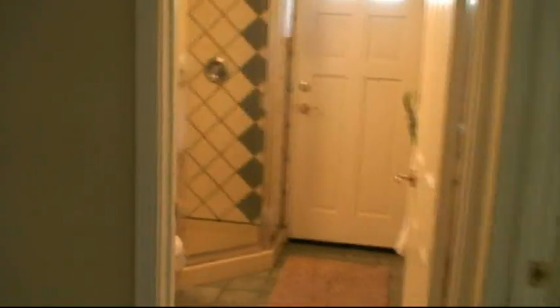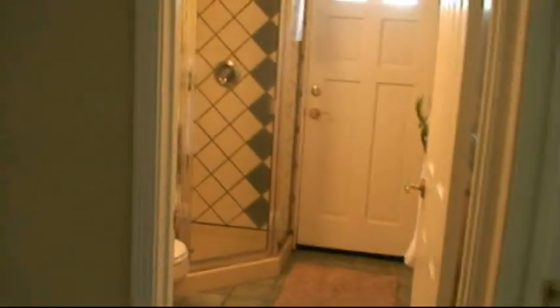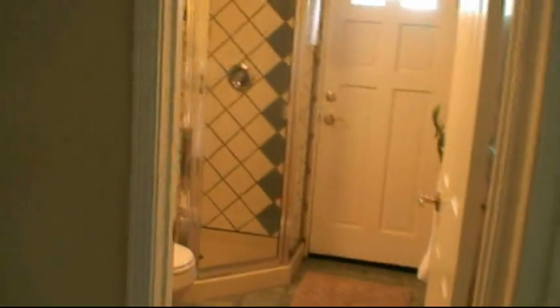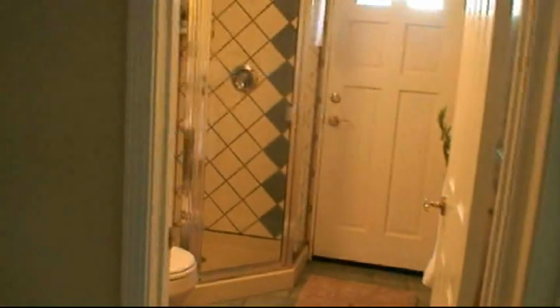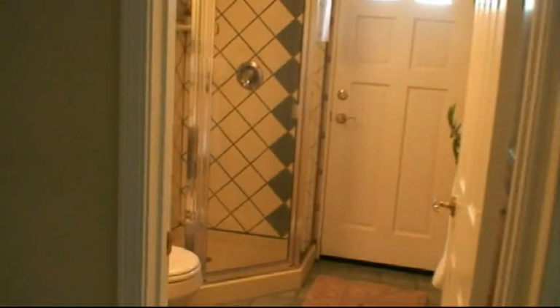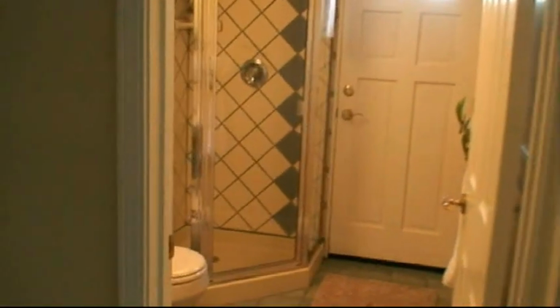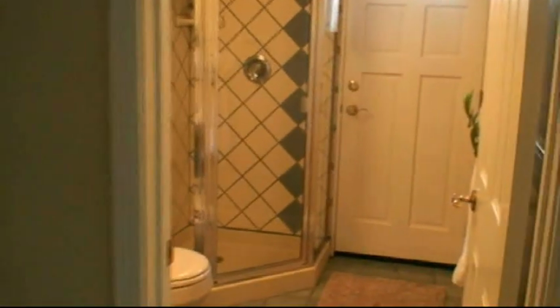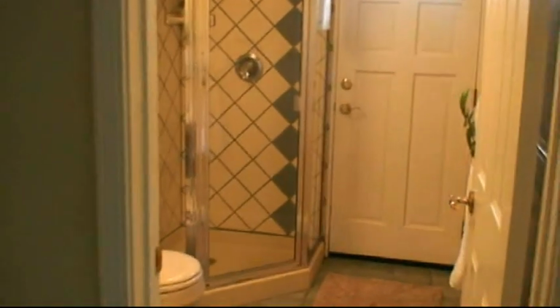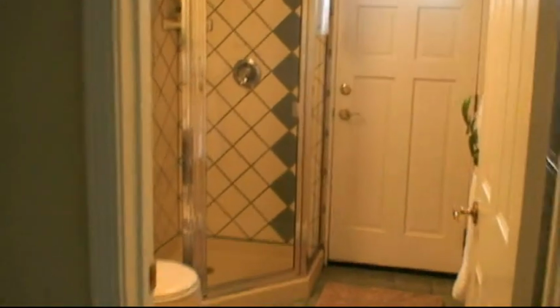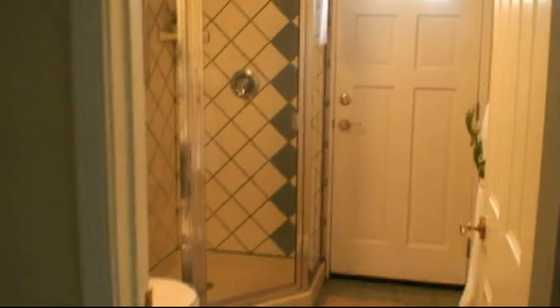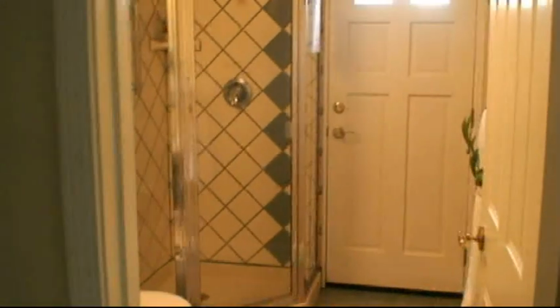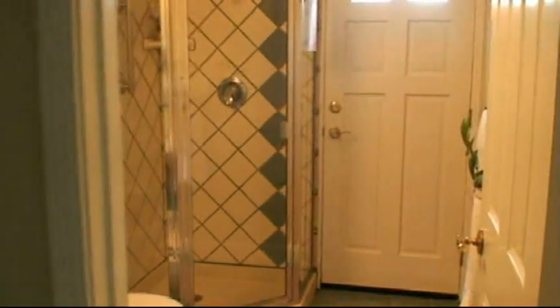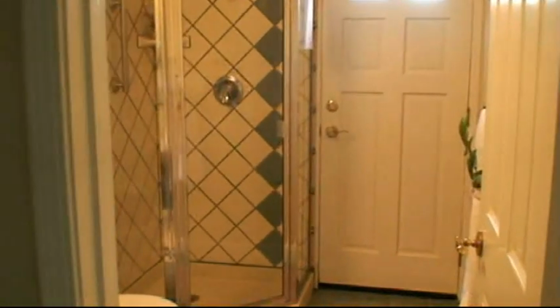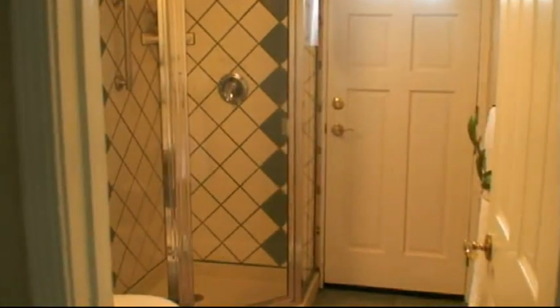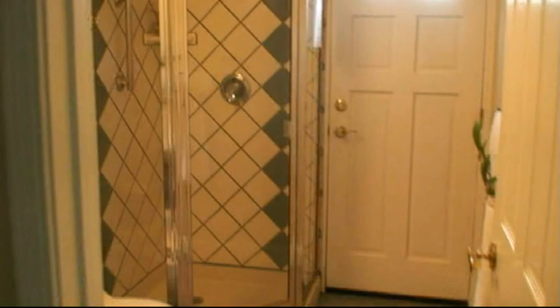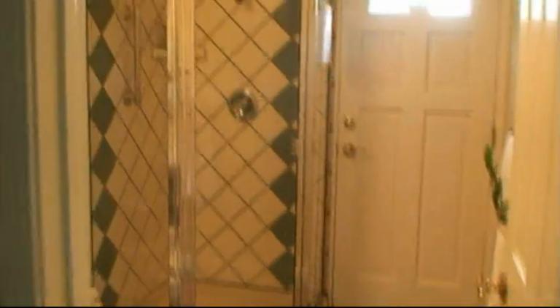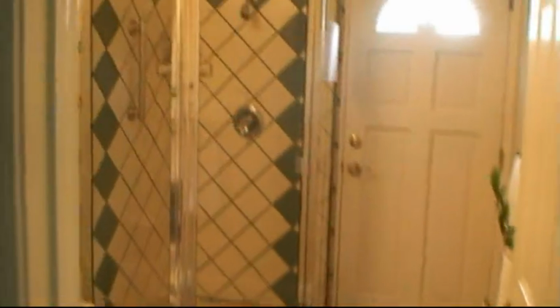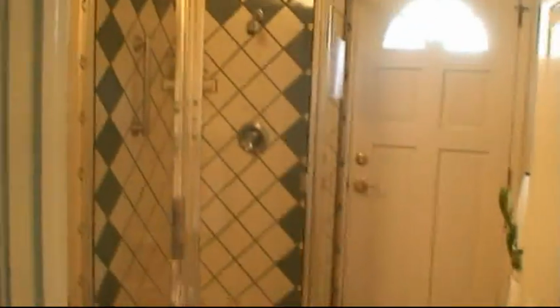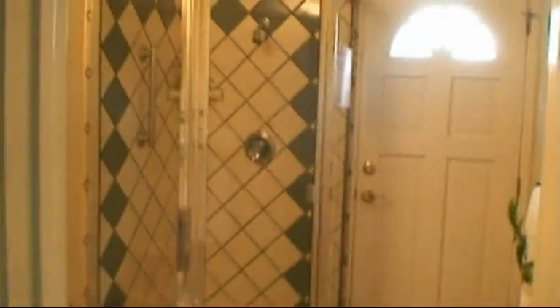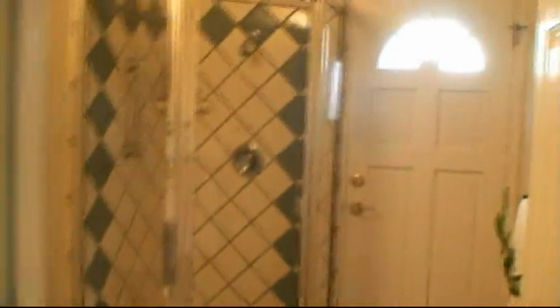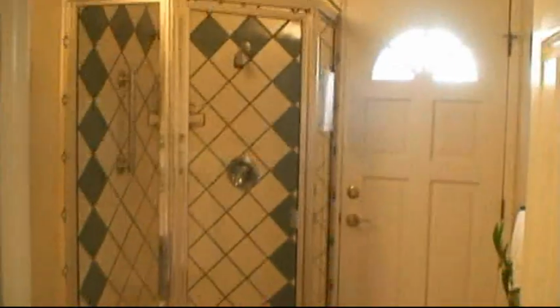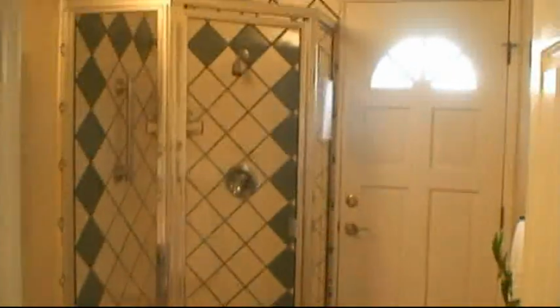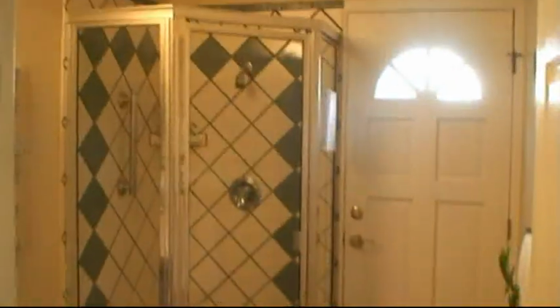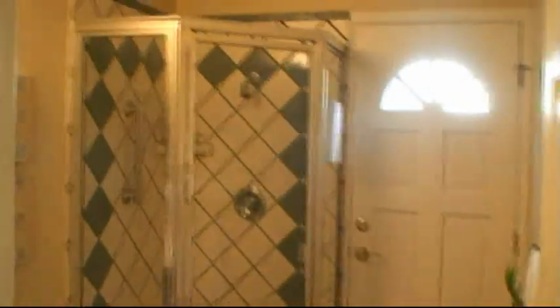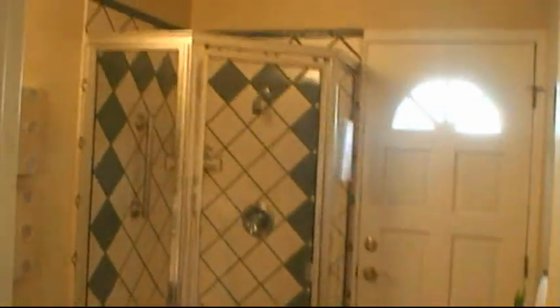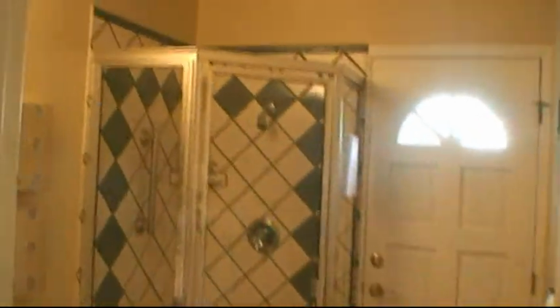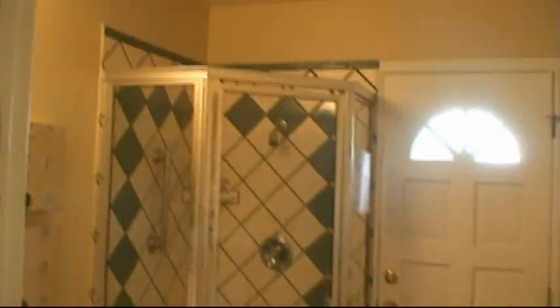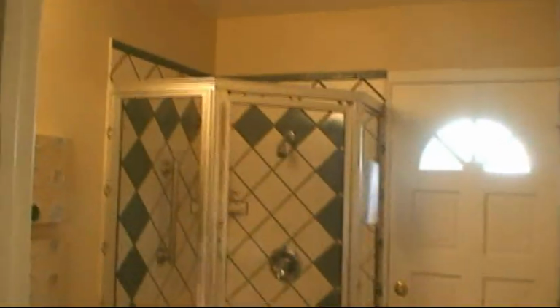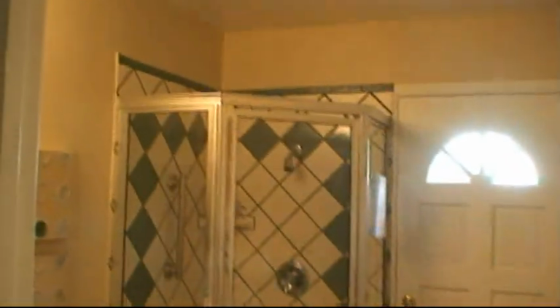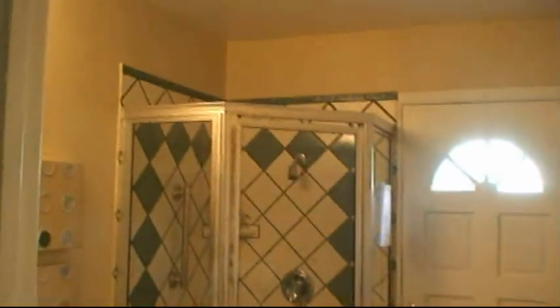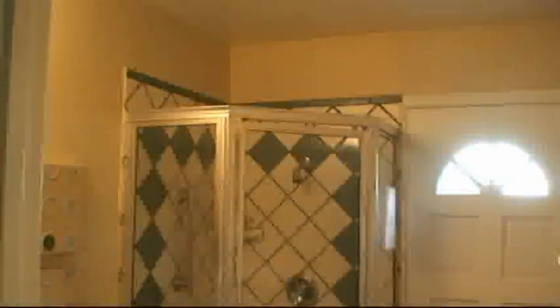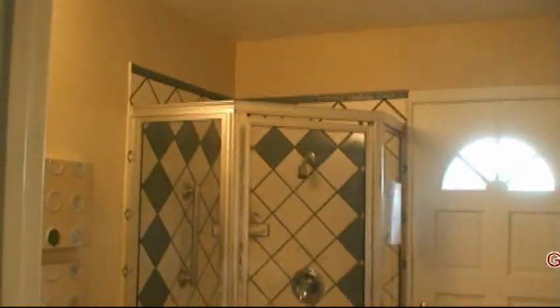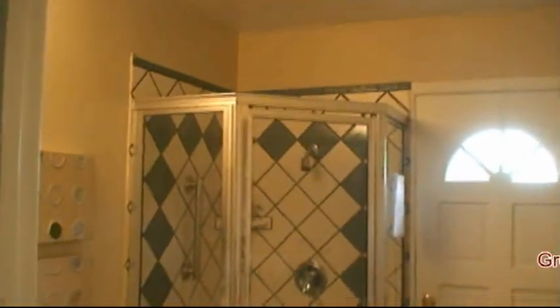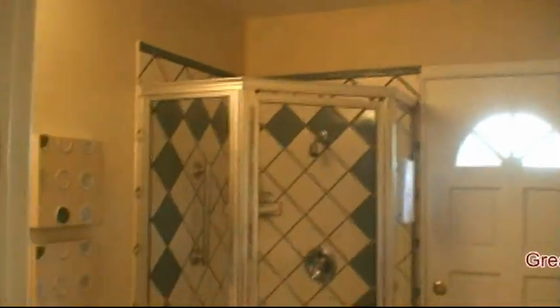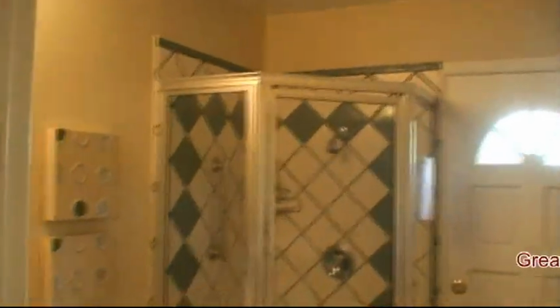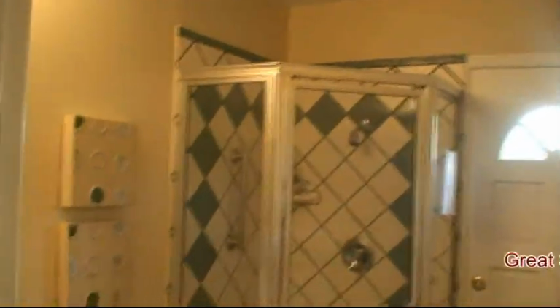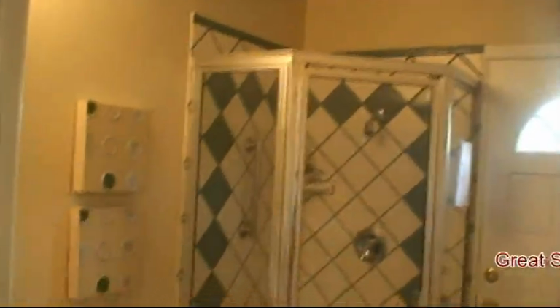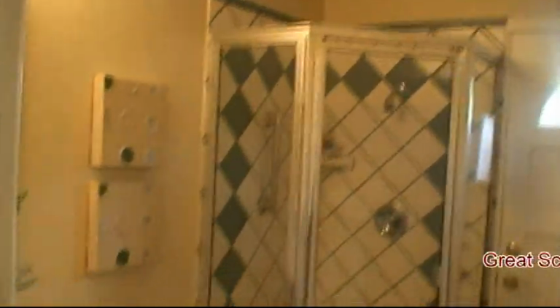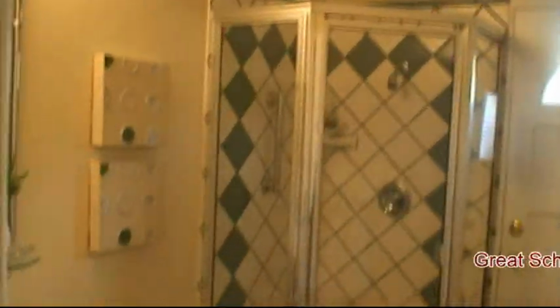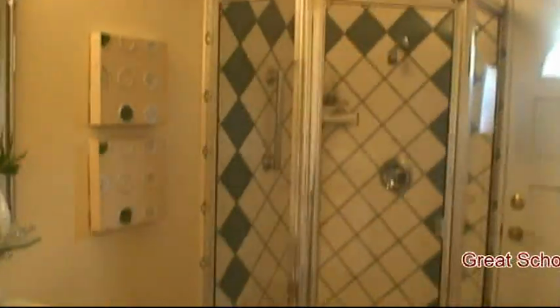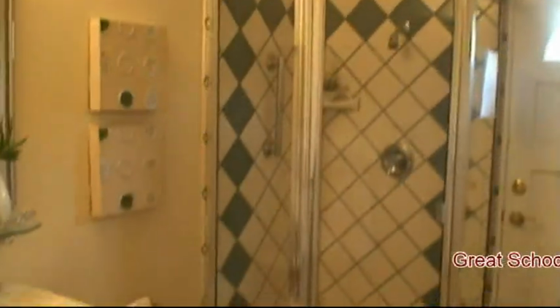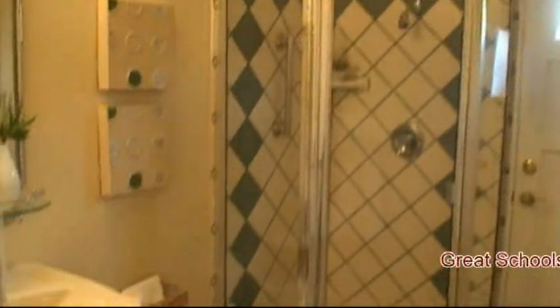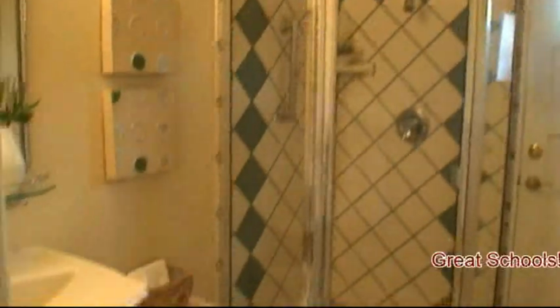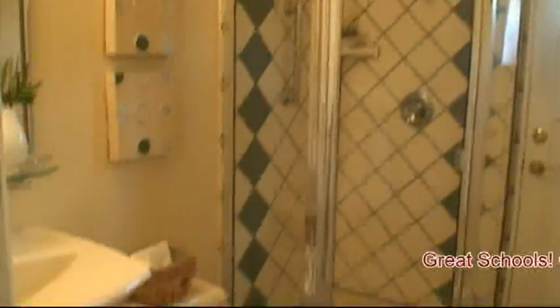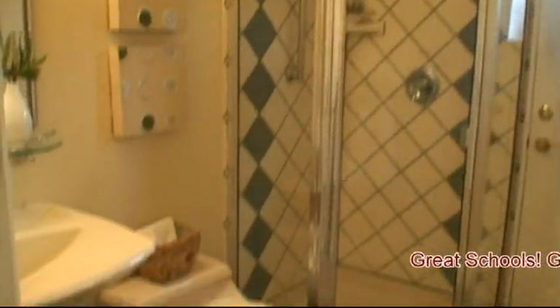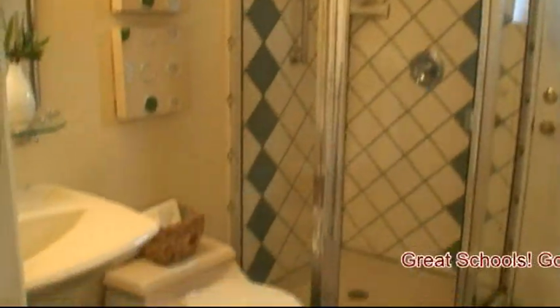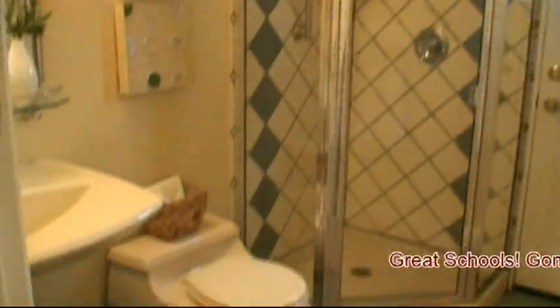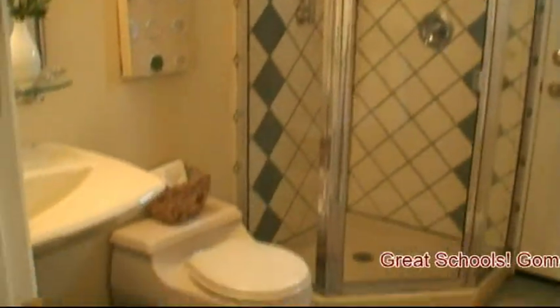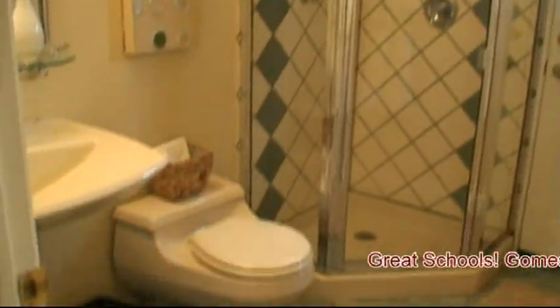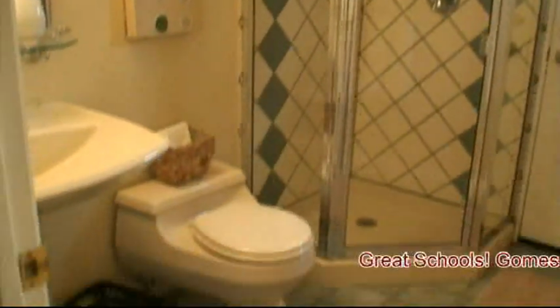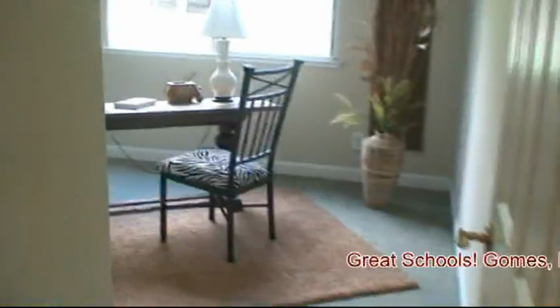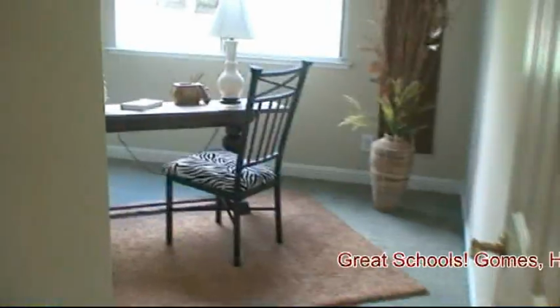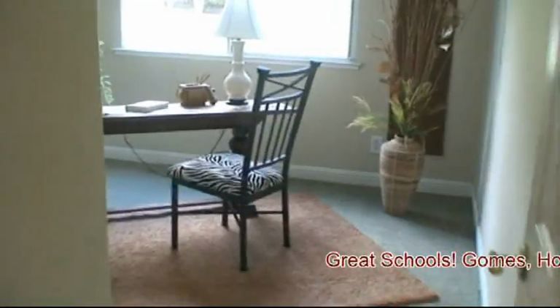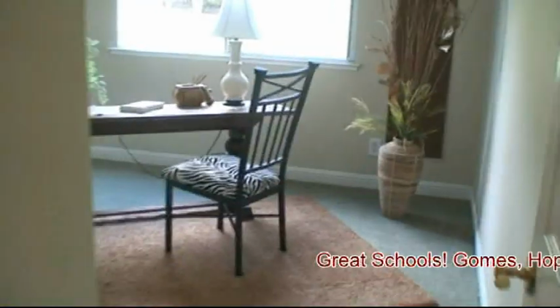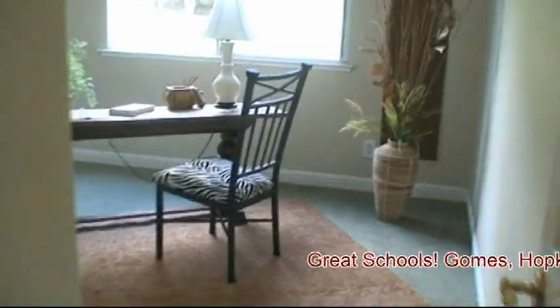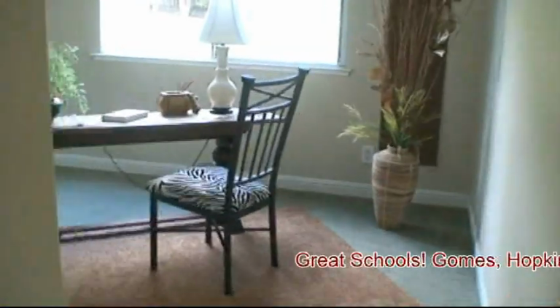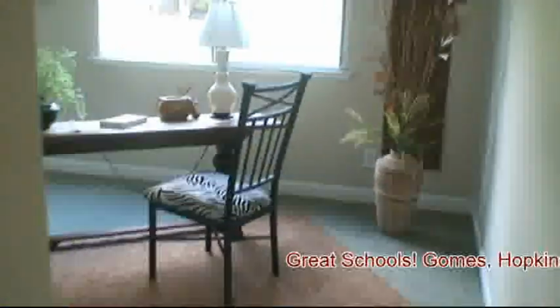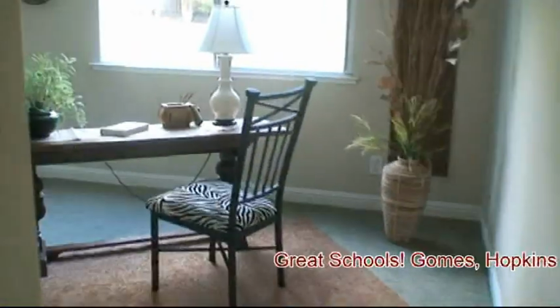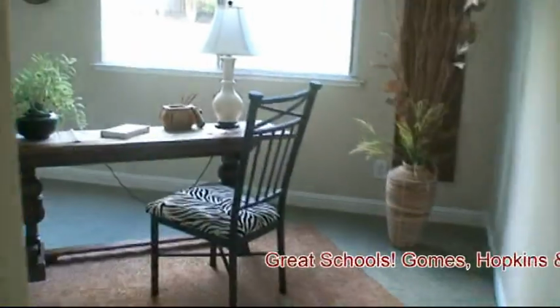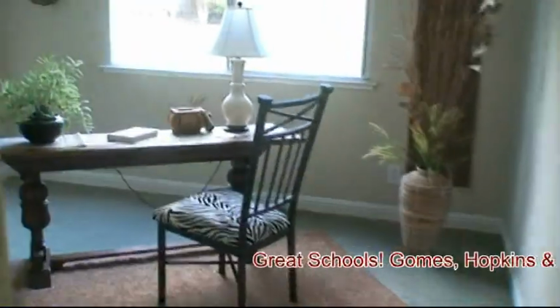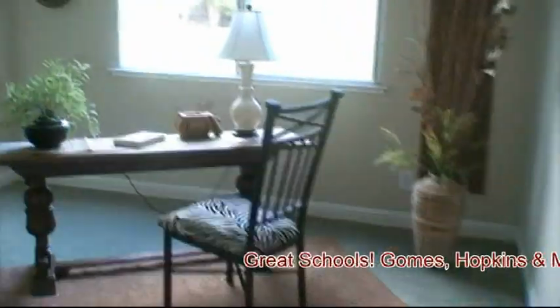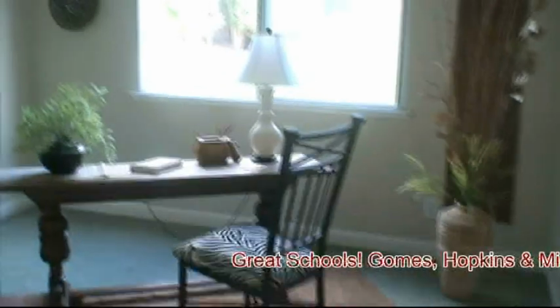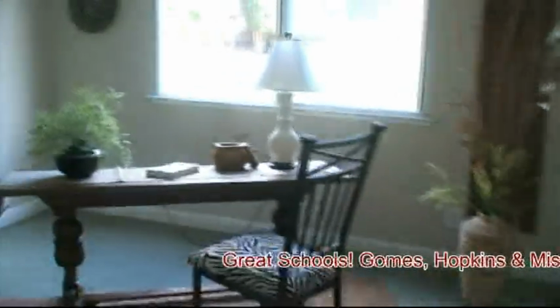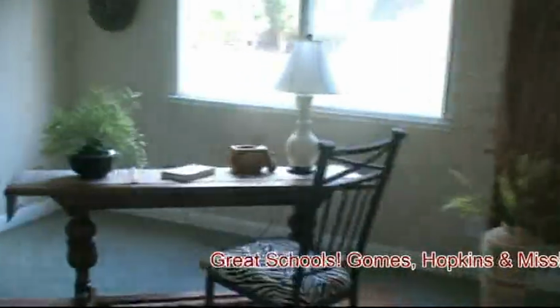Here's a downstairs full bath. You have a bedroom downstairs.